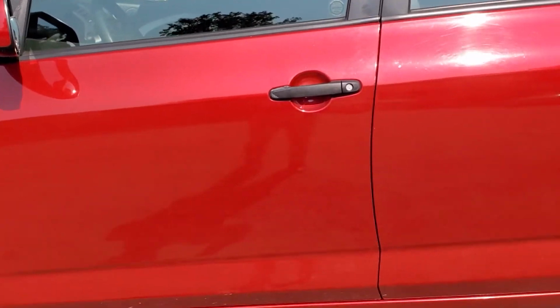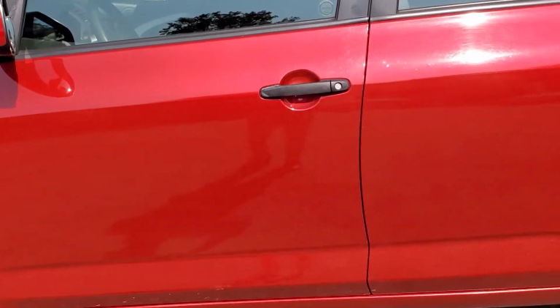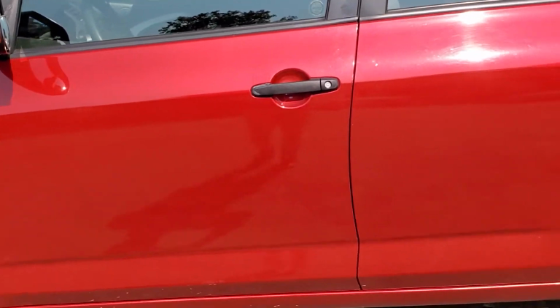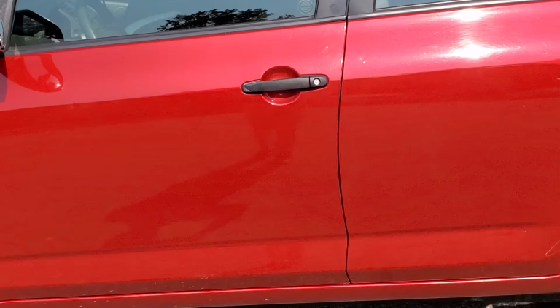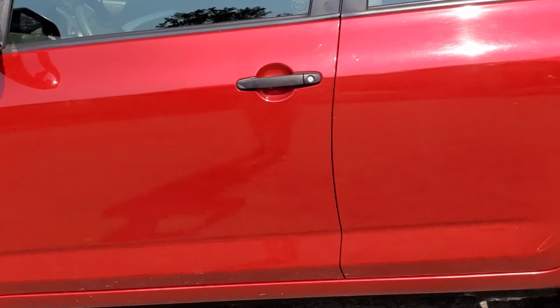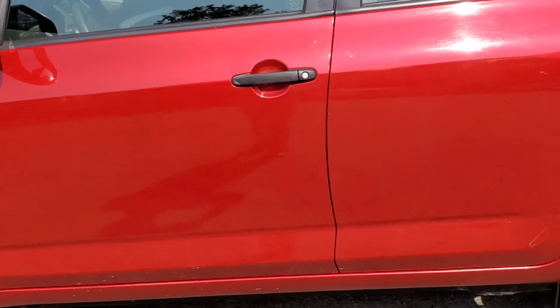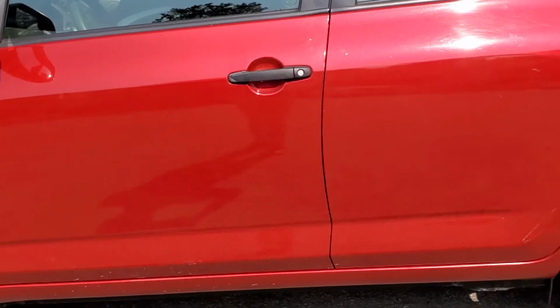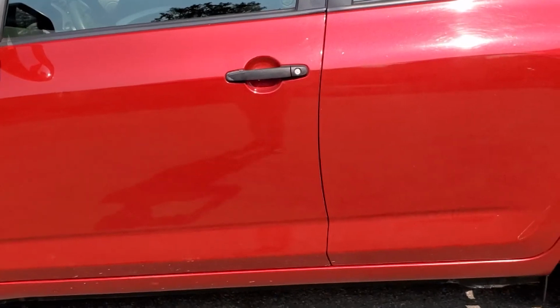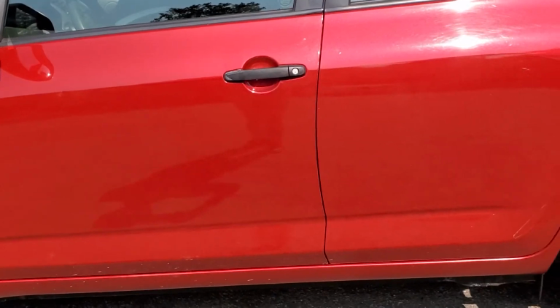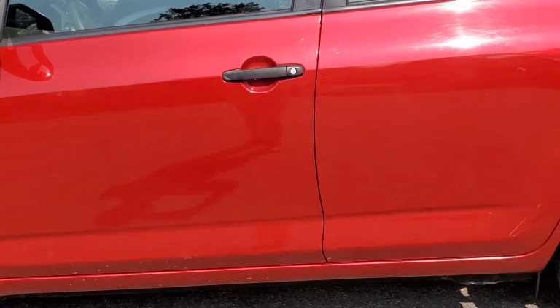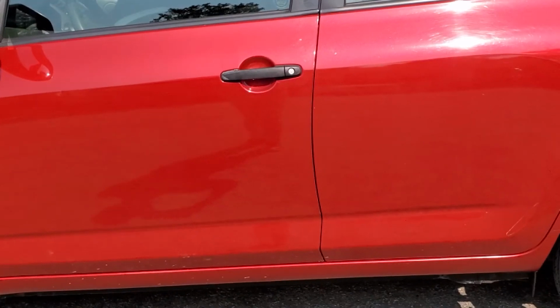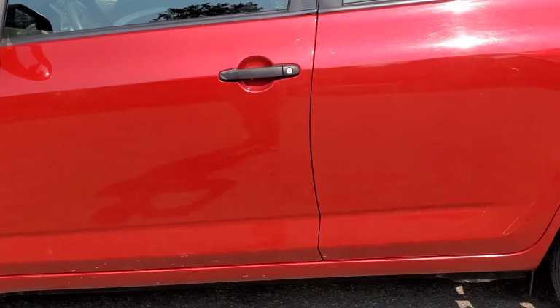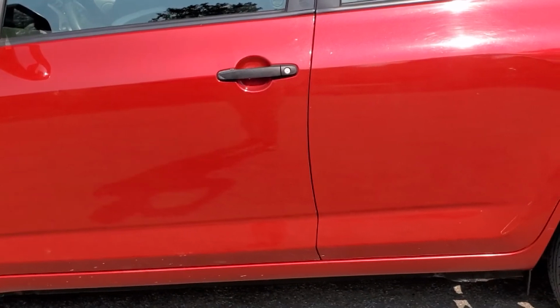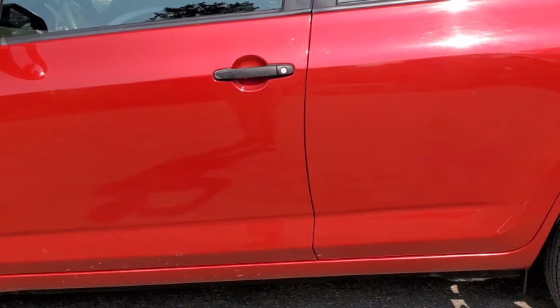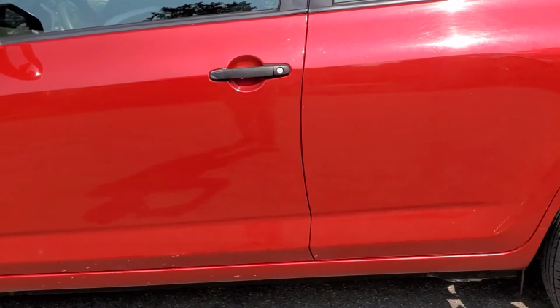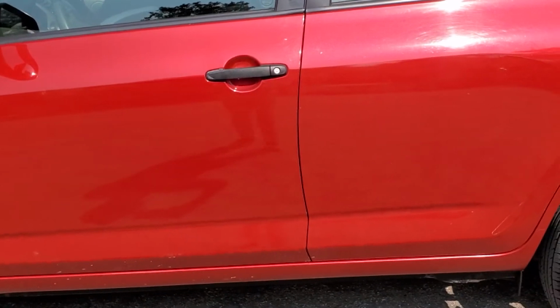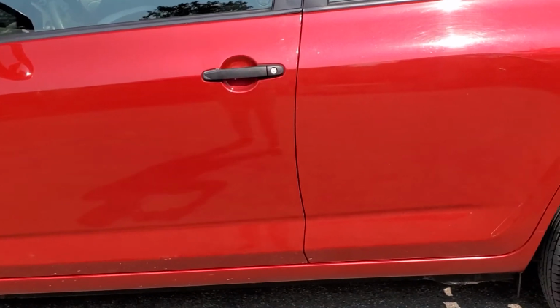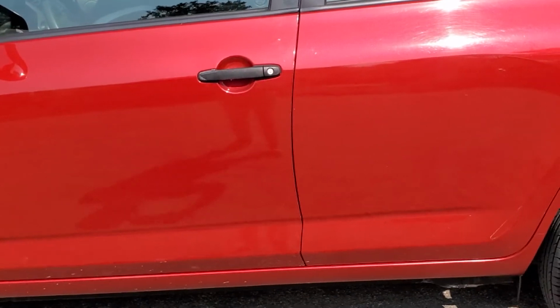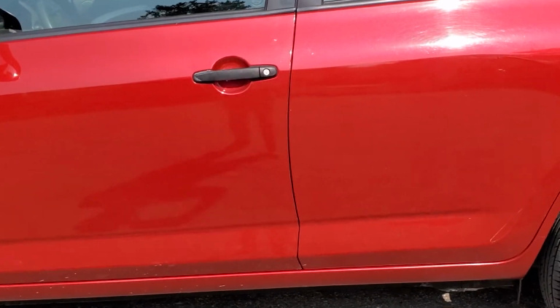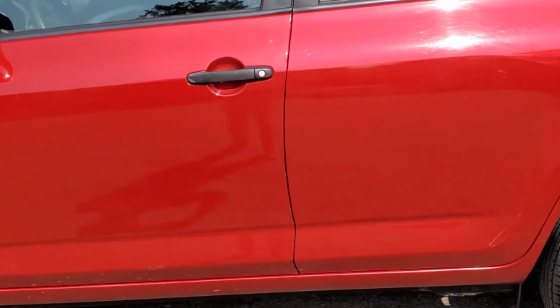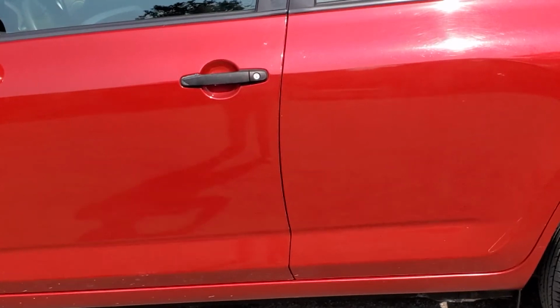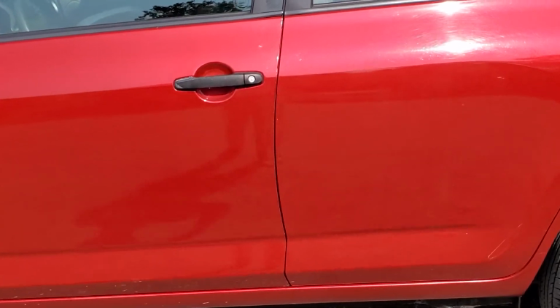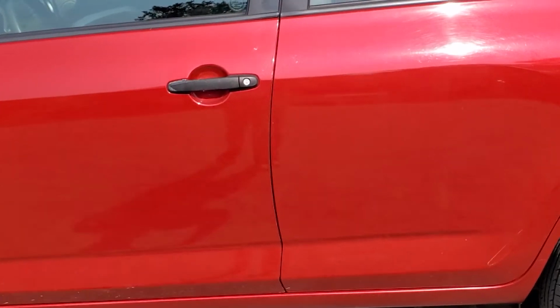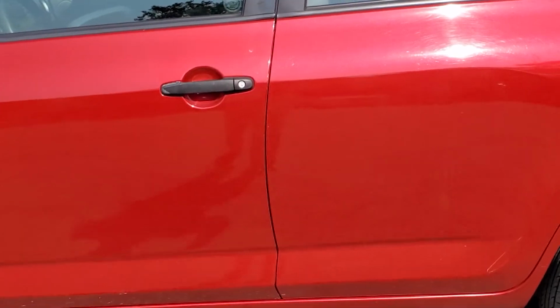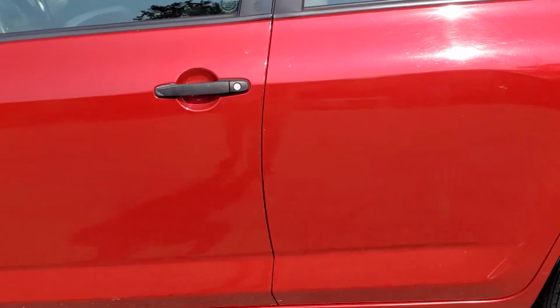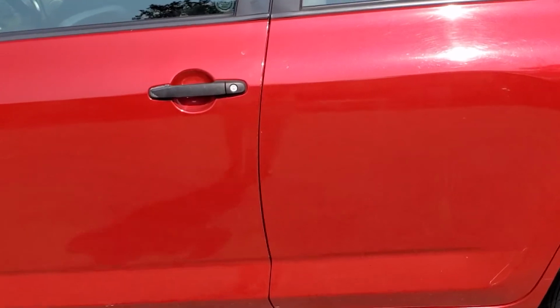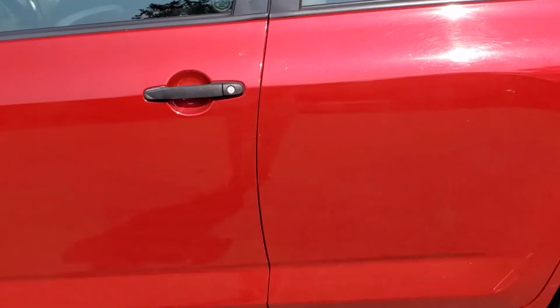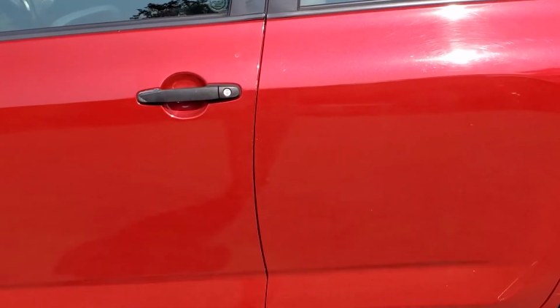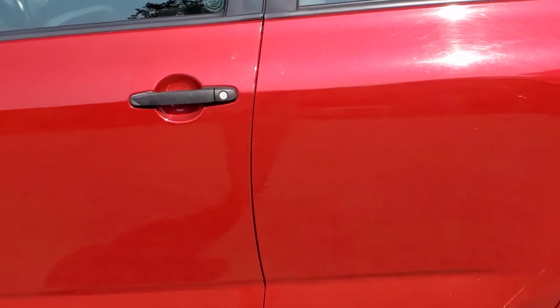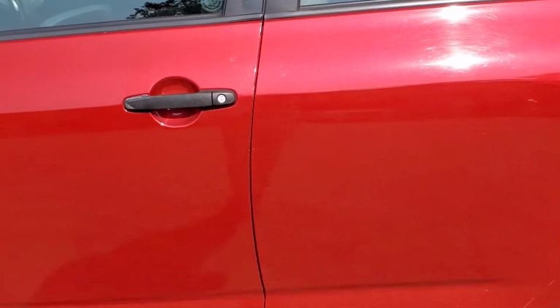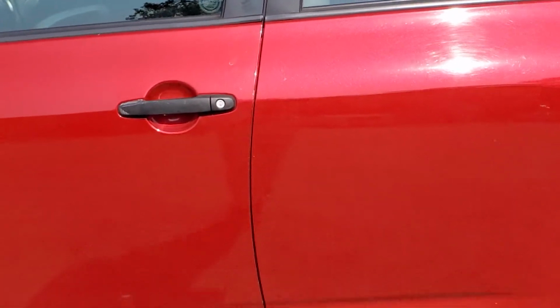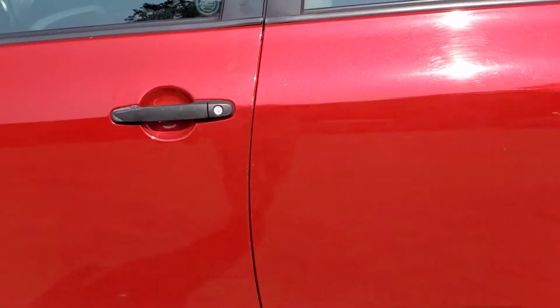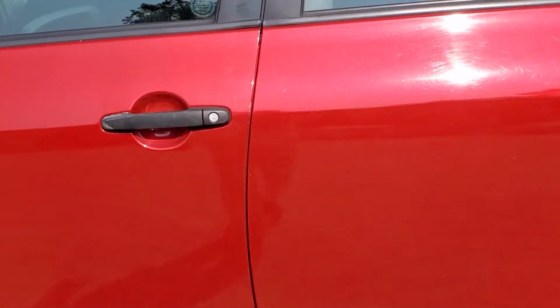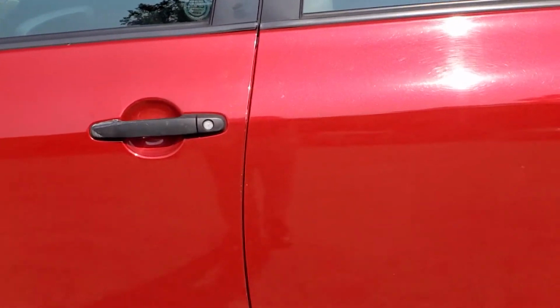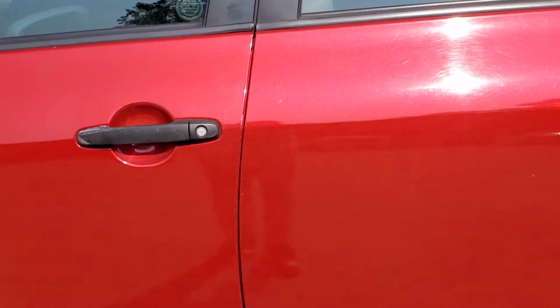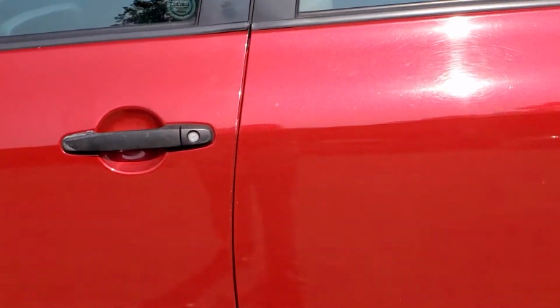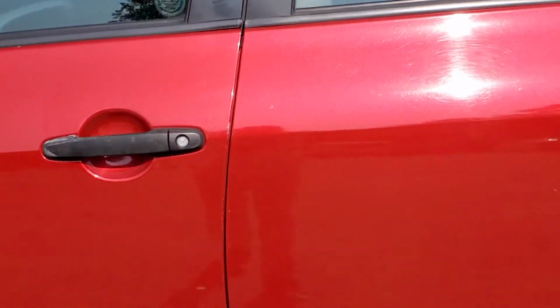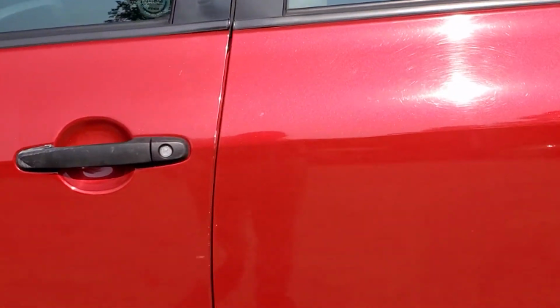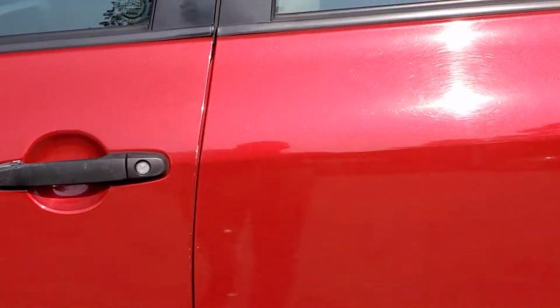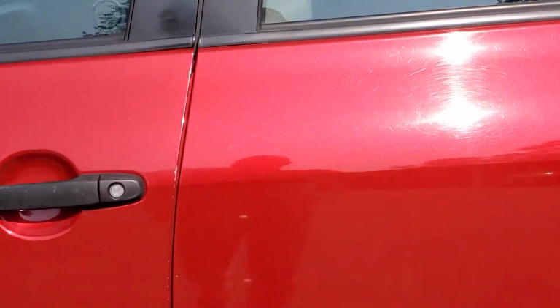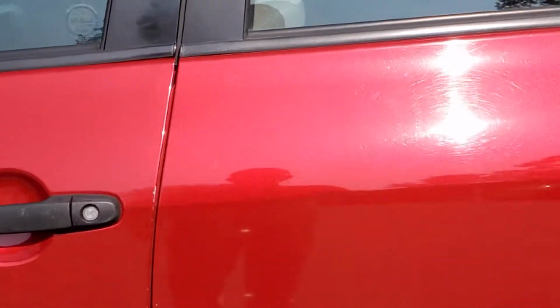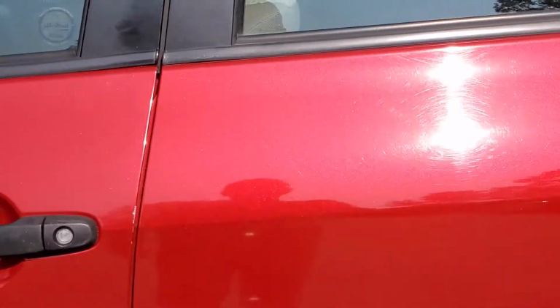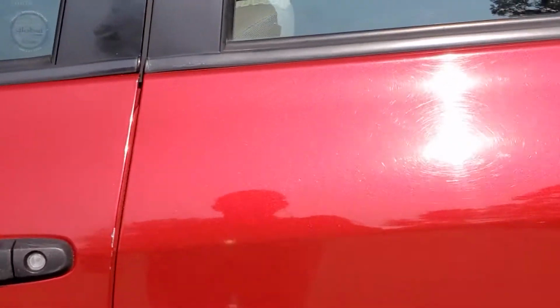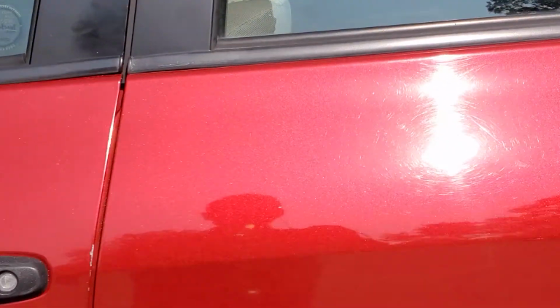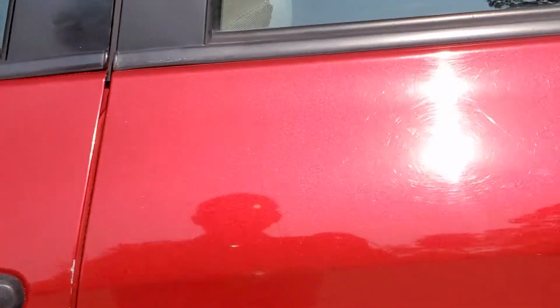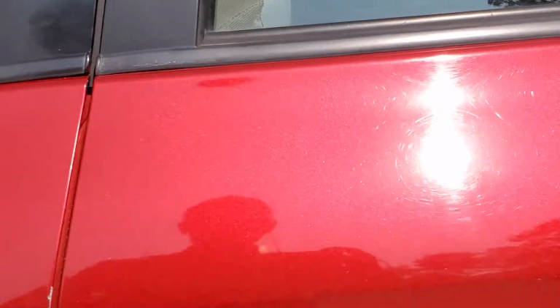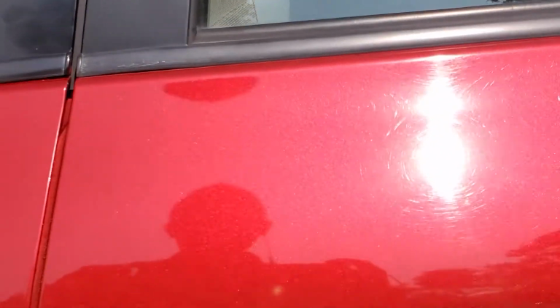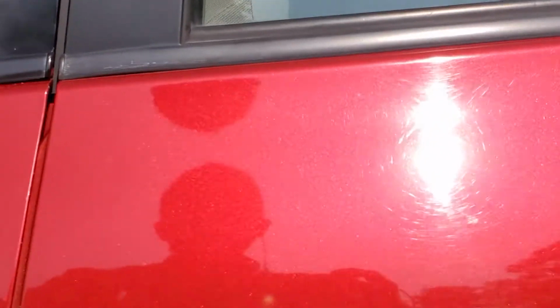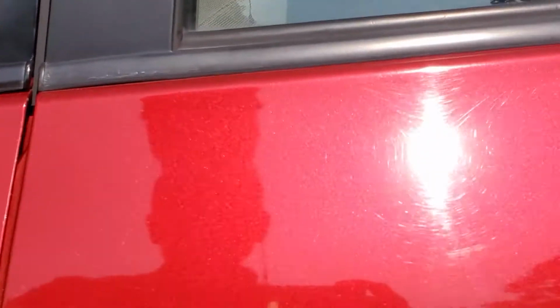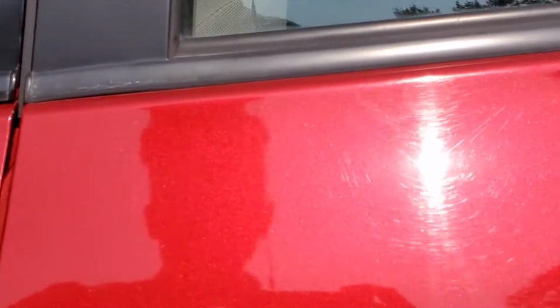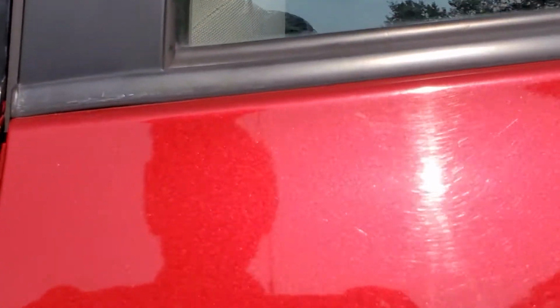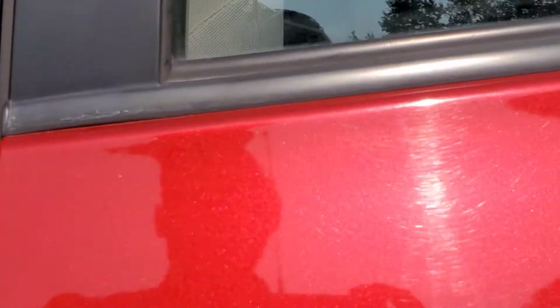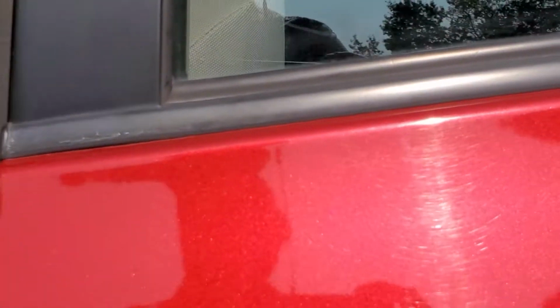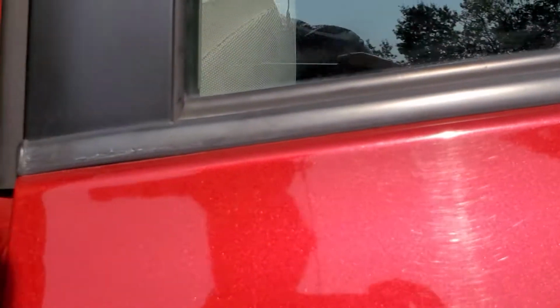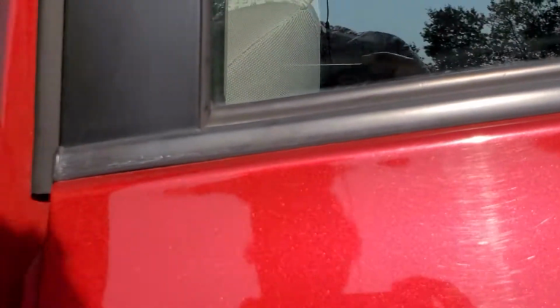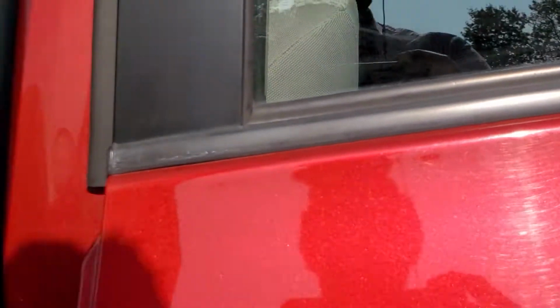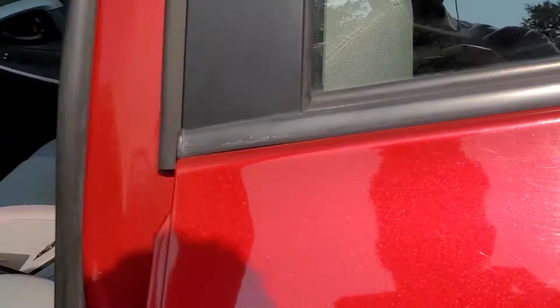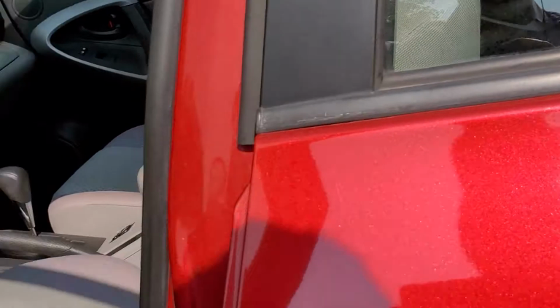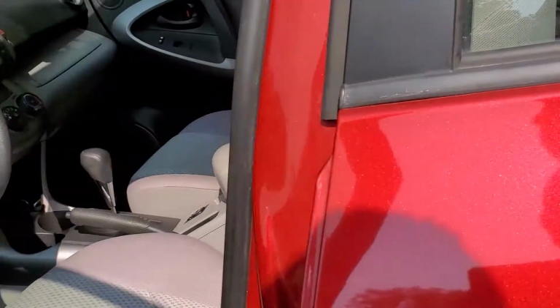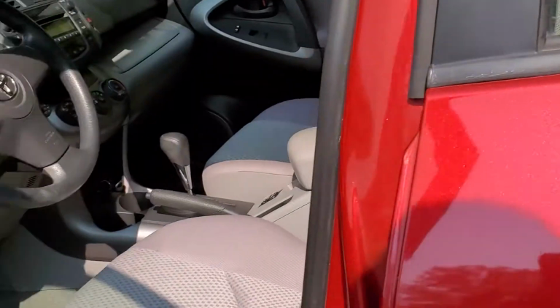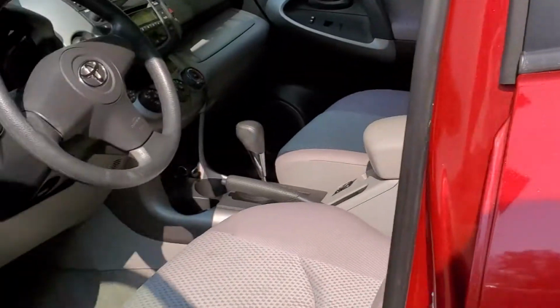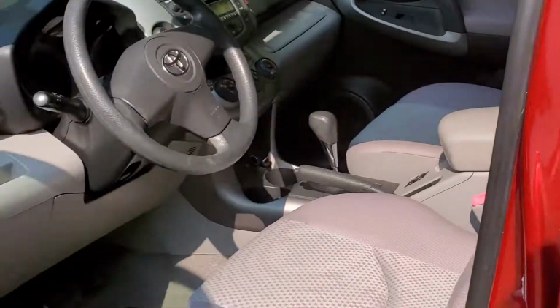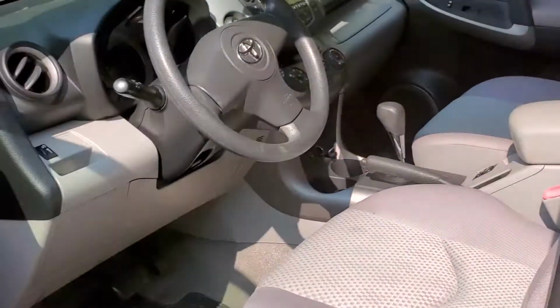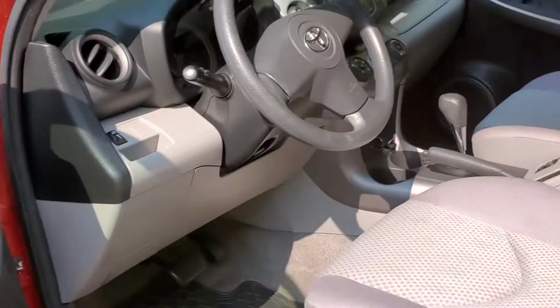Moving on to the keyless entry system — by pressing the button on the key fob it will unlock your doors for you.